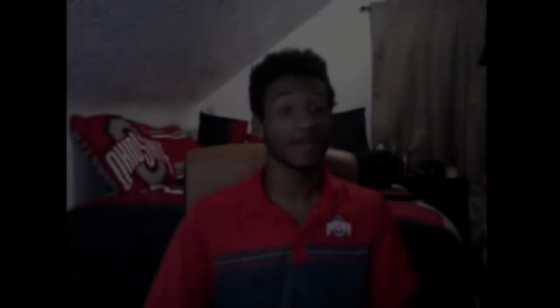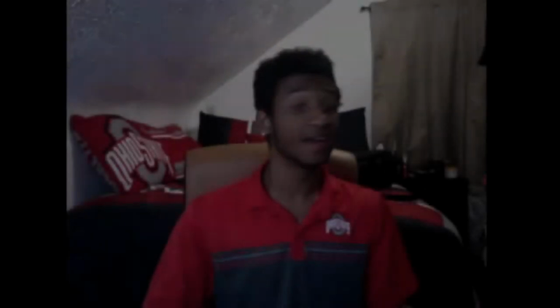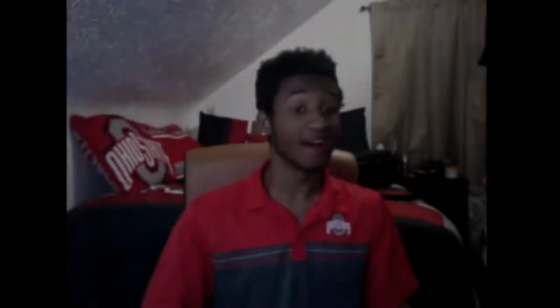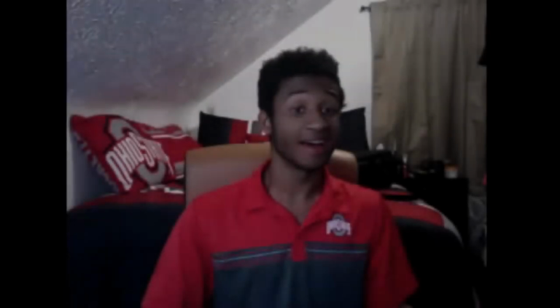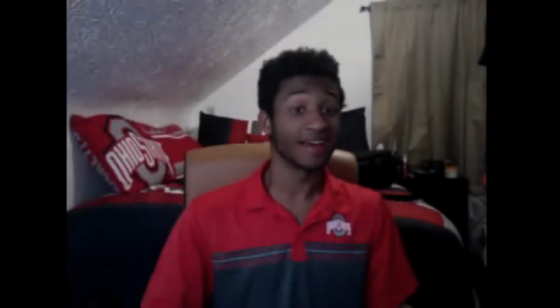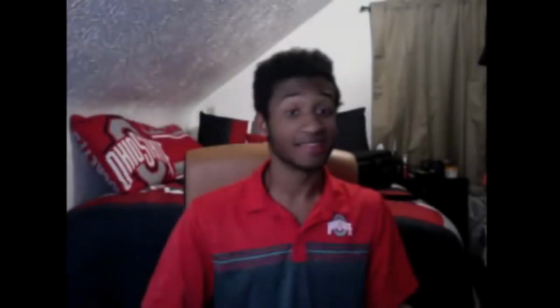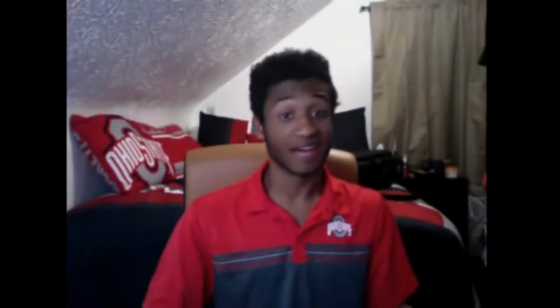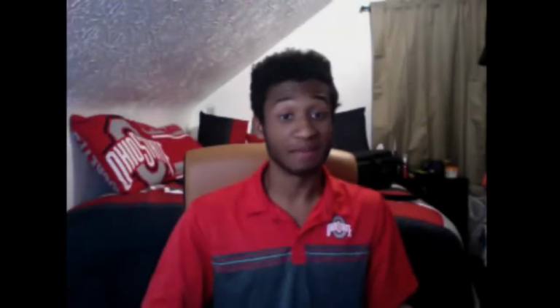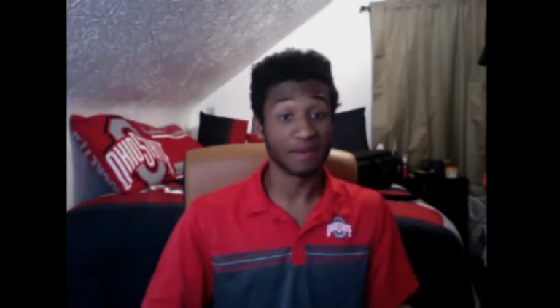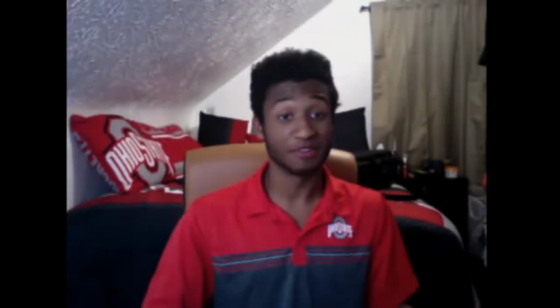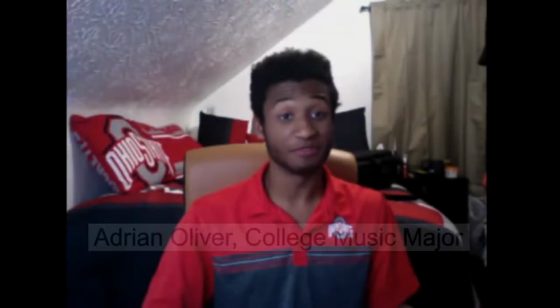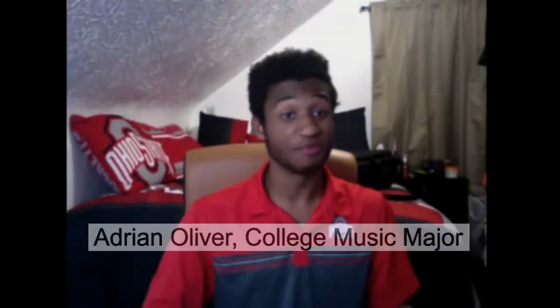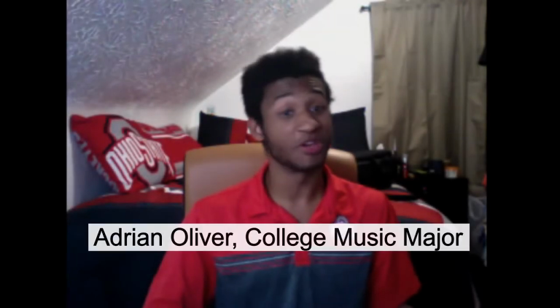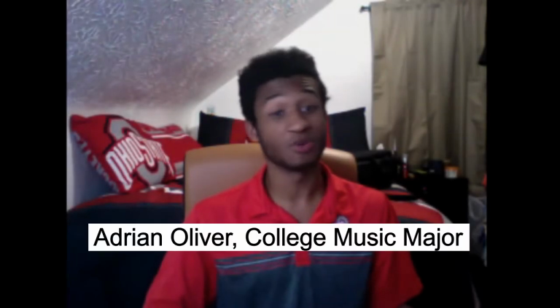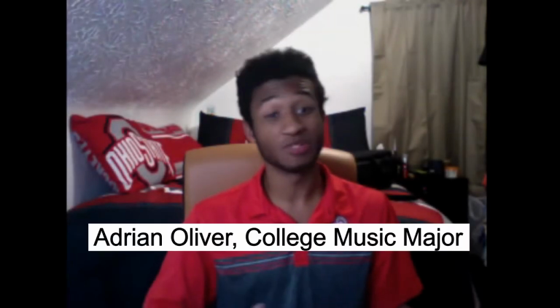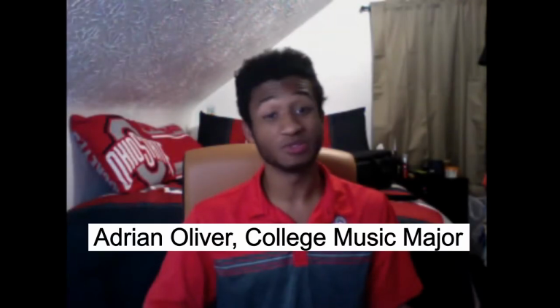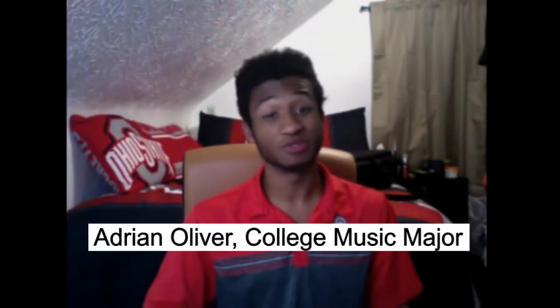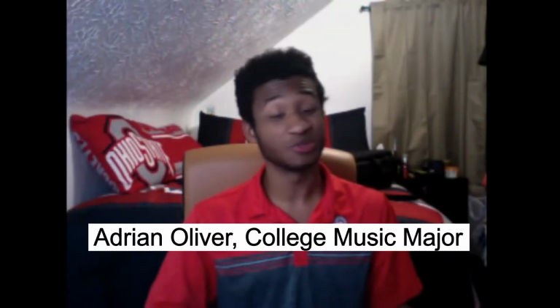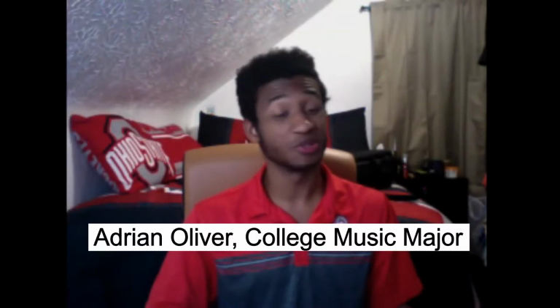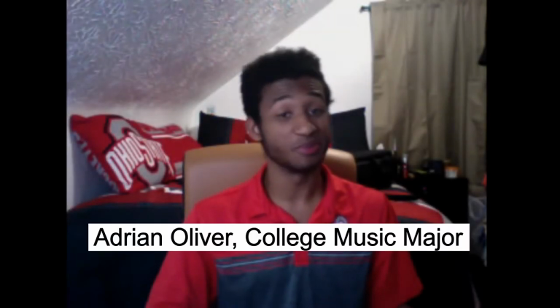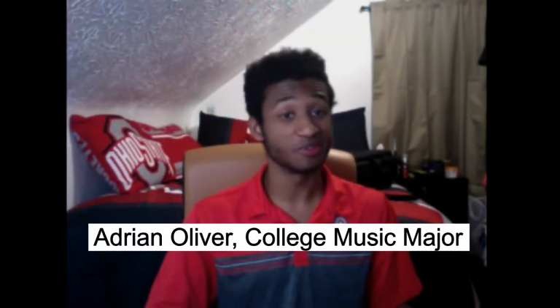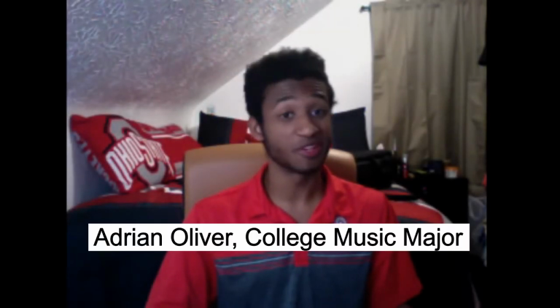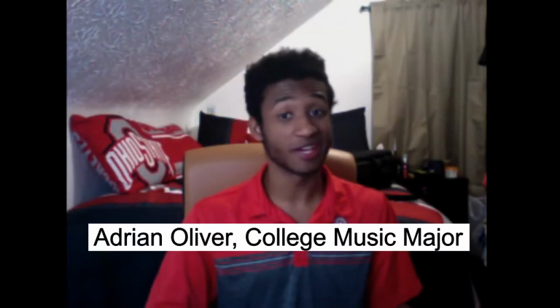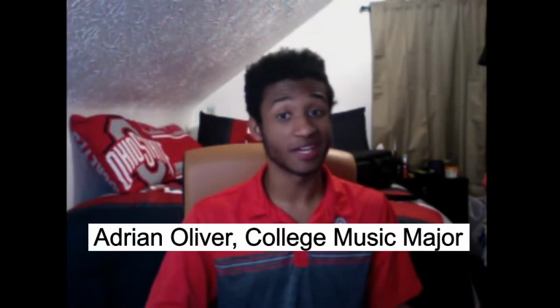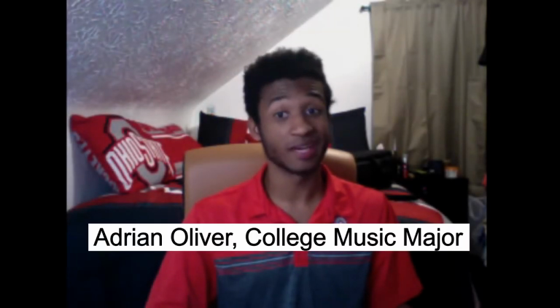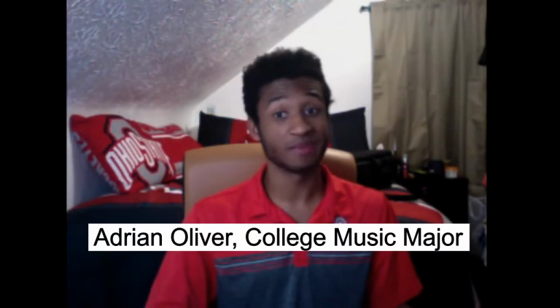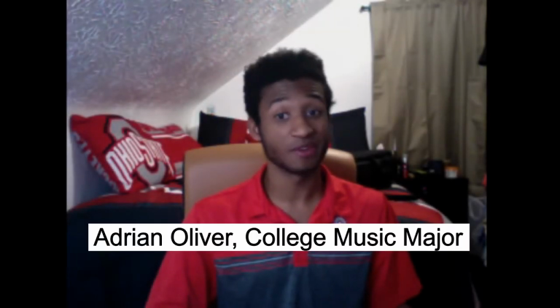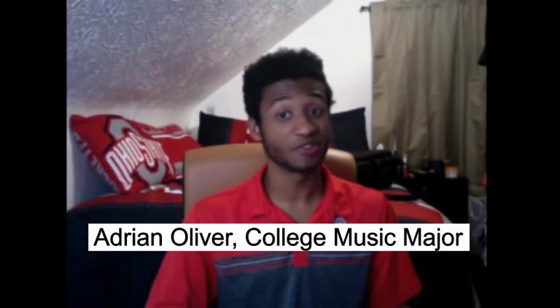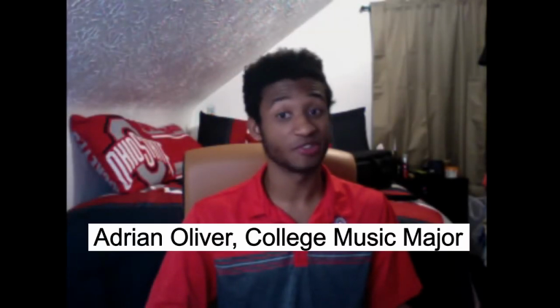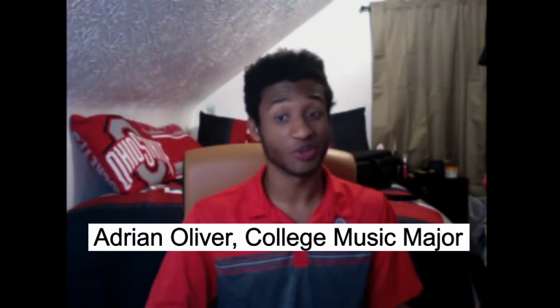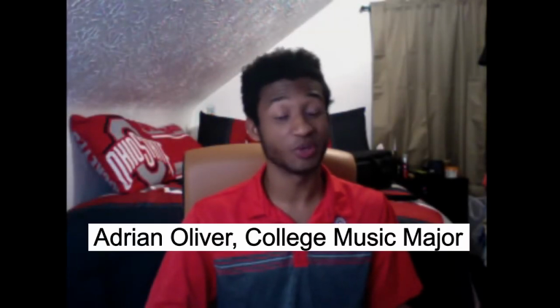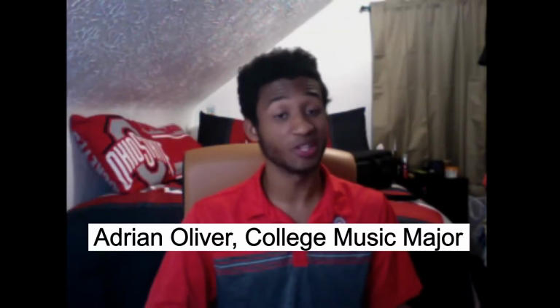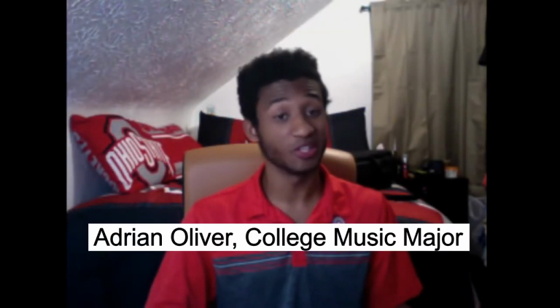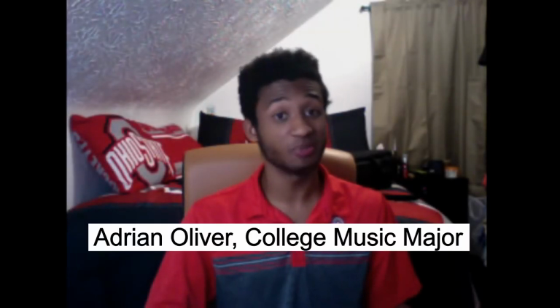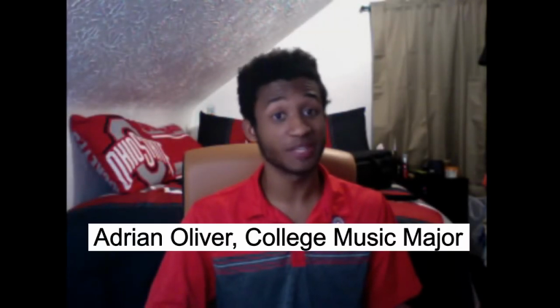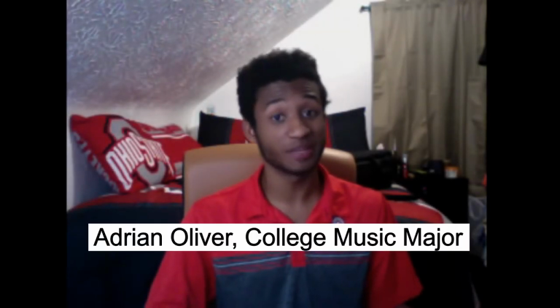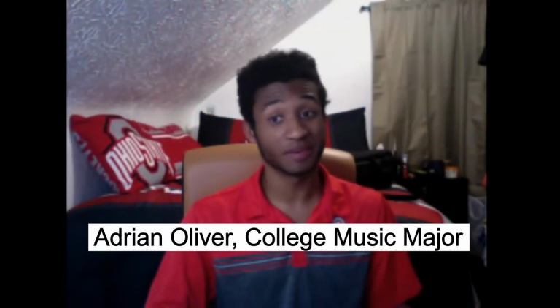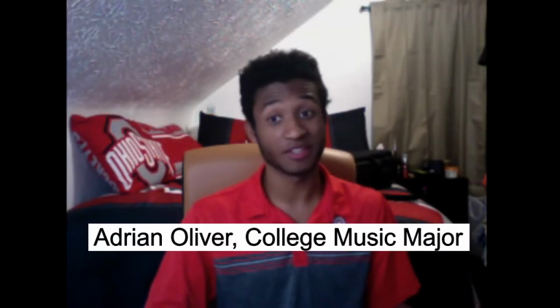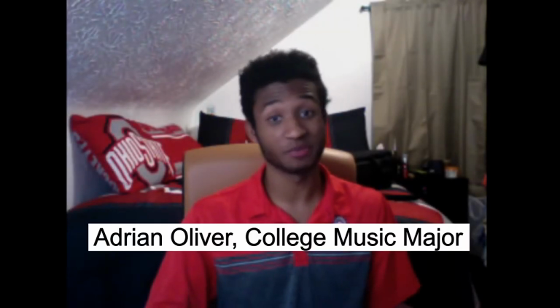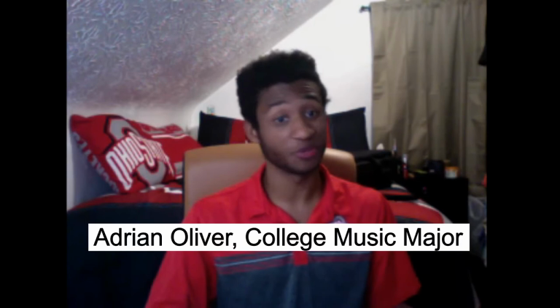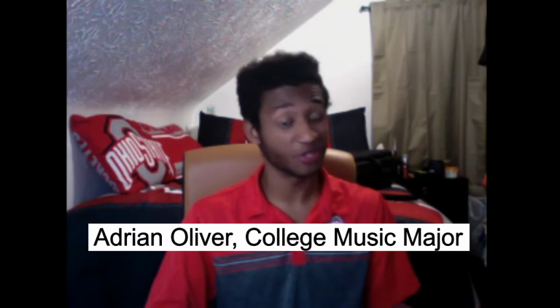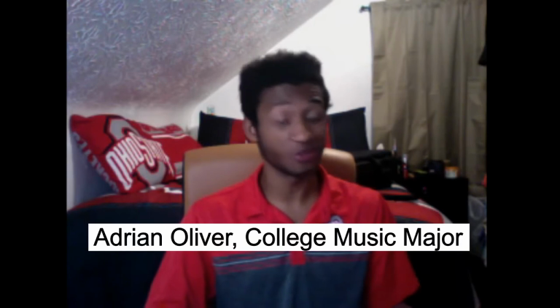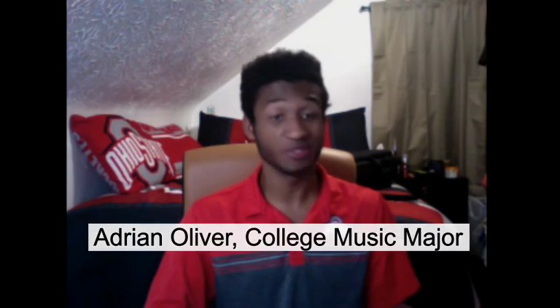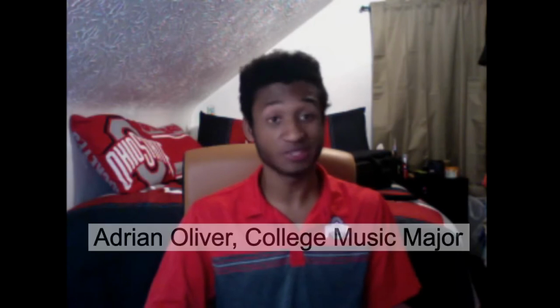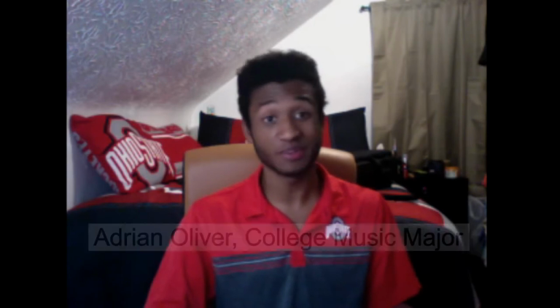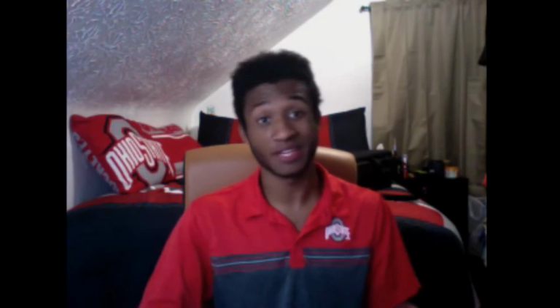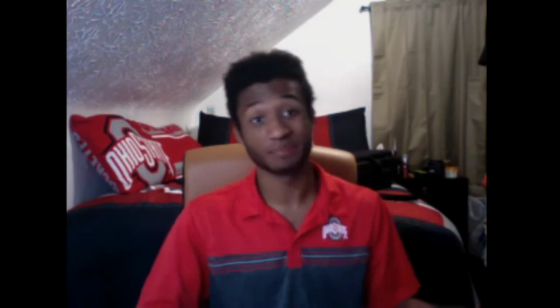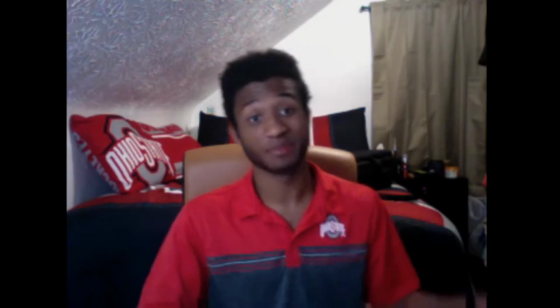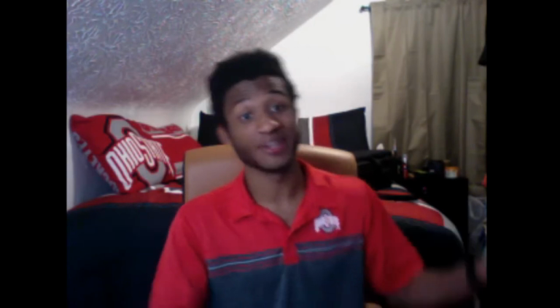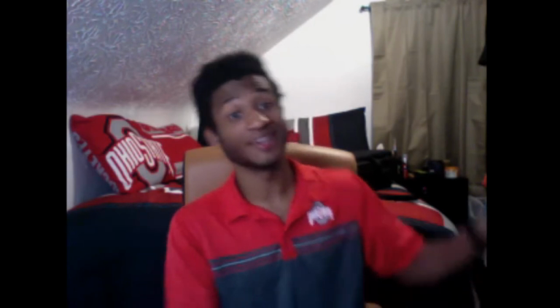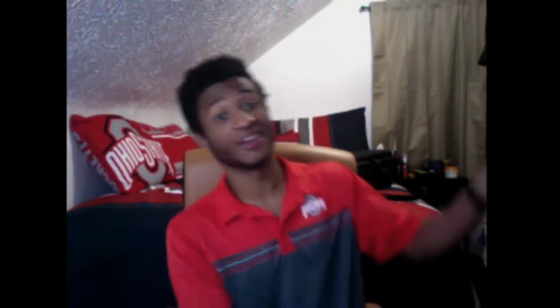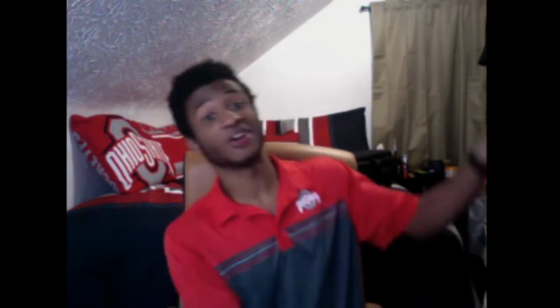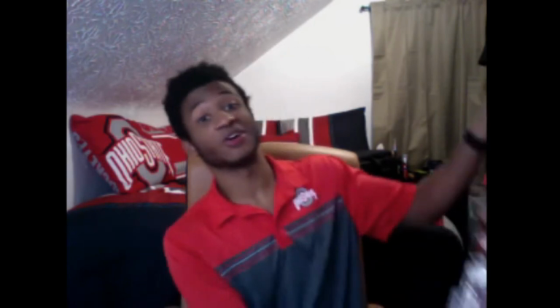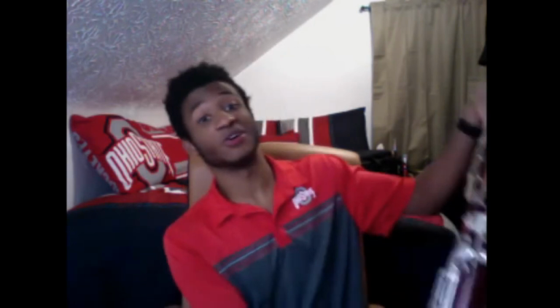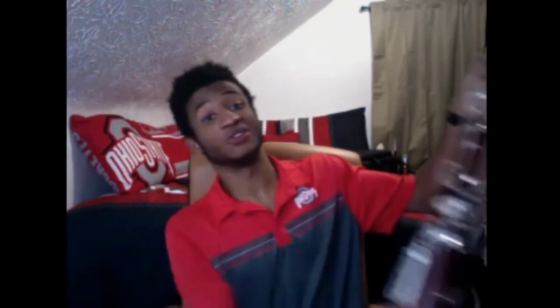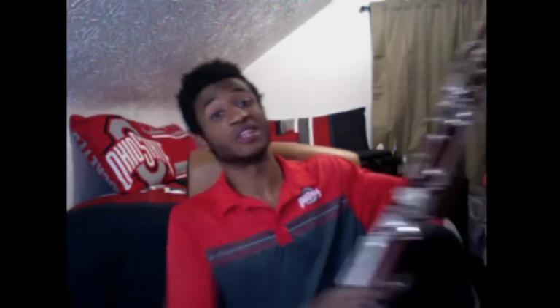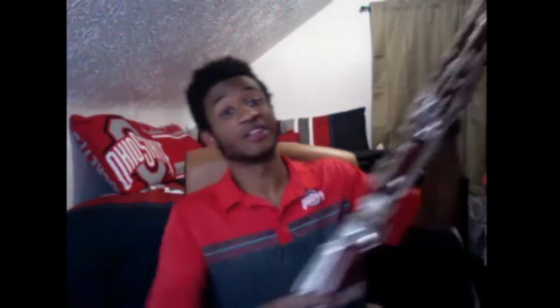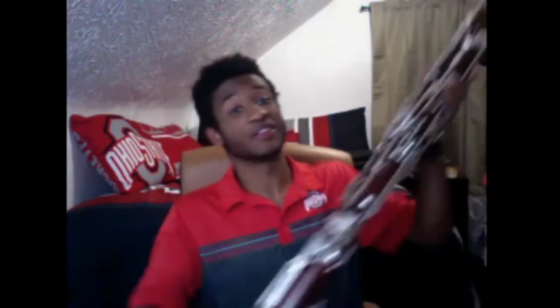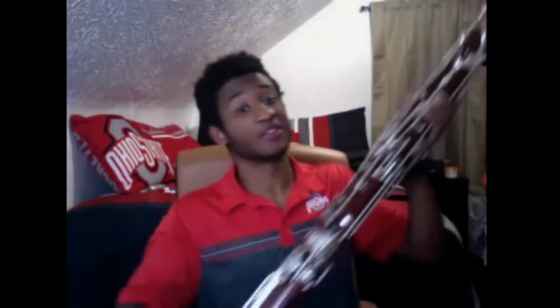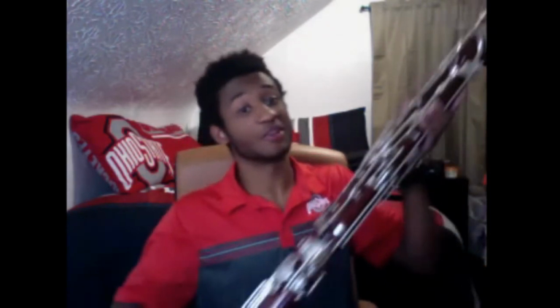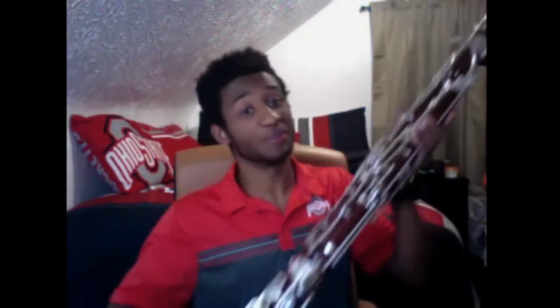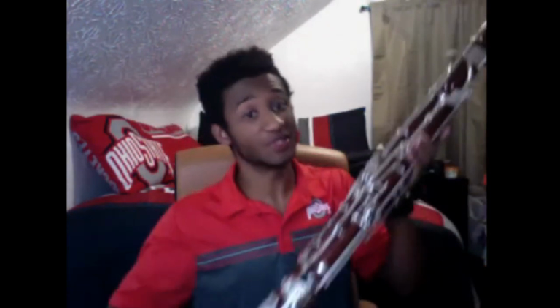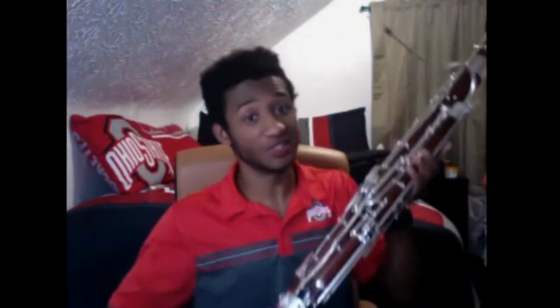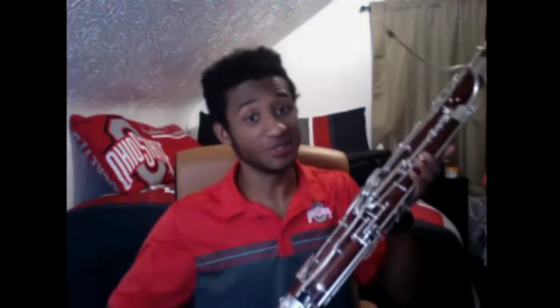Hi, I'm Adrian from the OSU School of Music and I'm here to show you a little bit about a really cool instrument that I play called the bassoon.